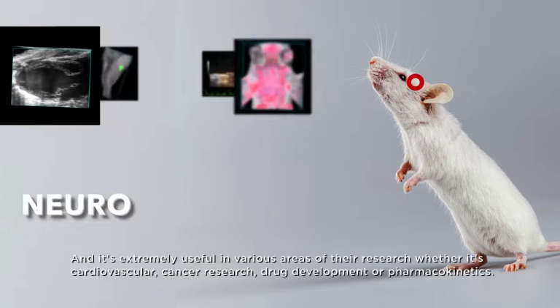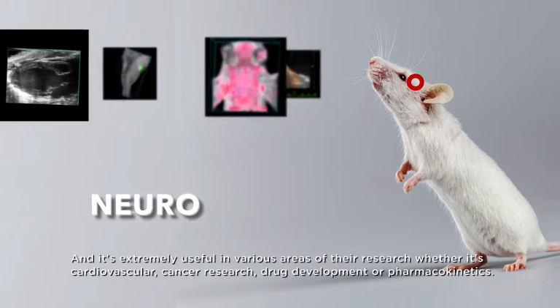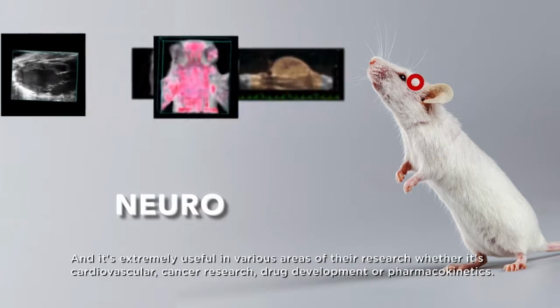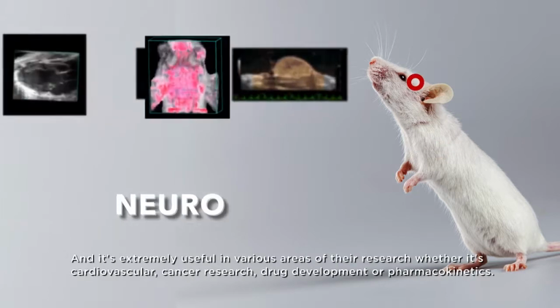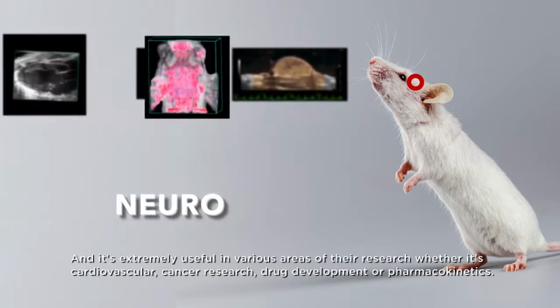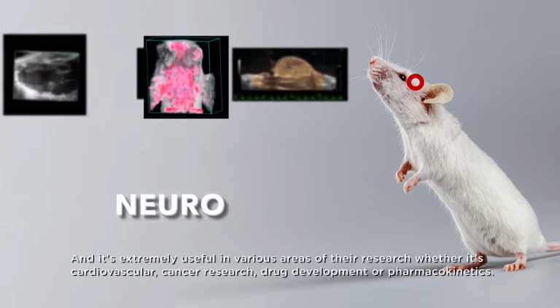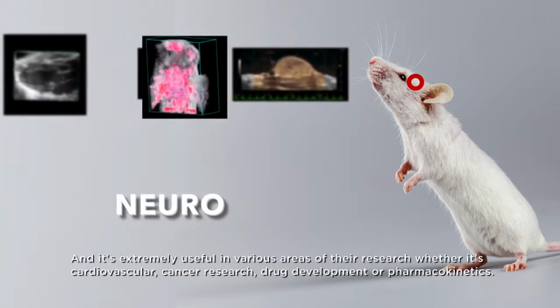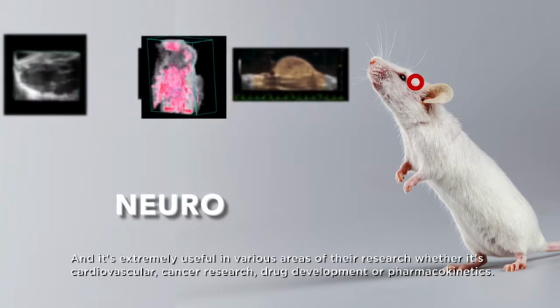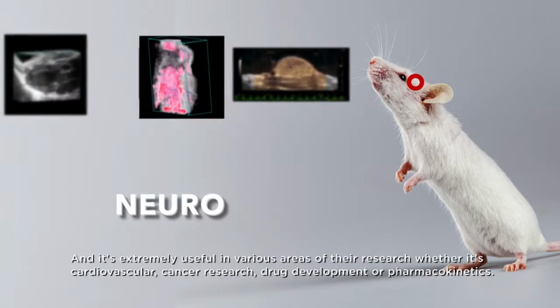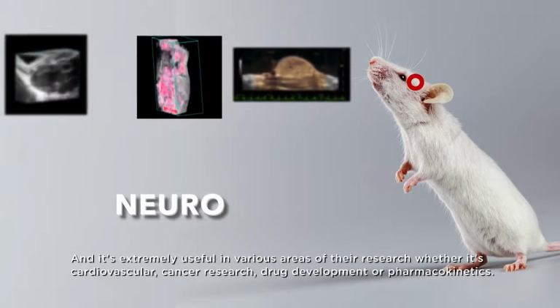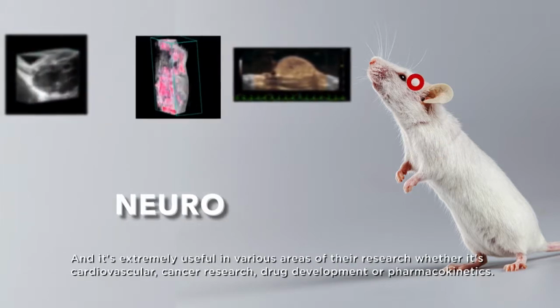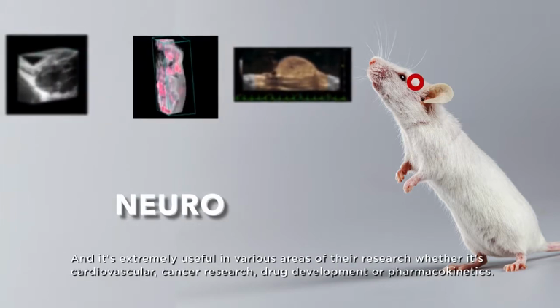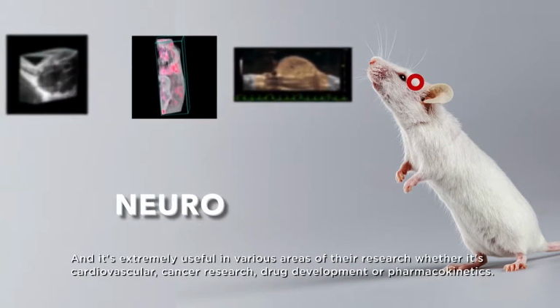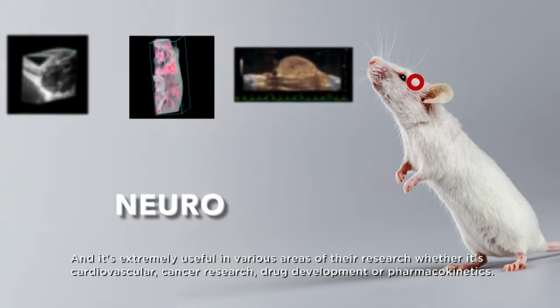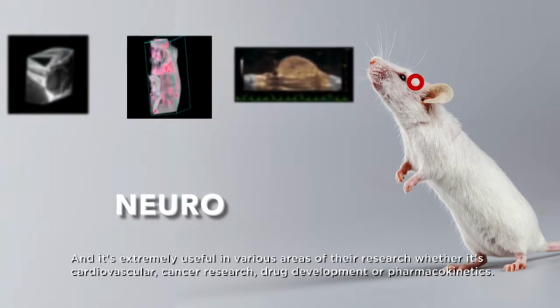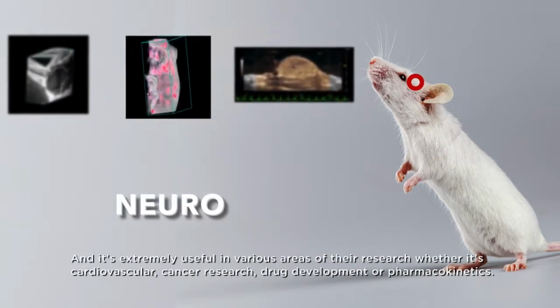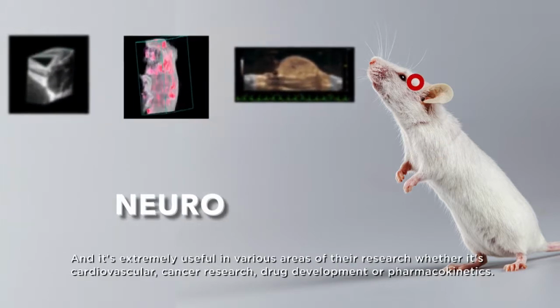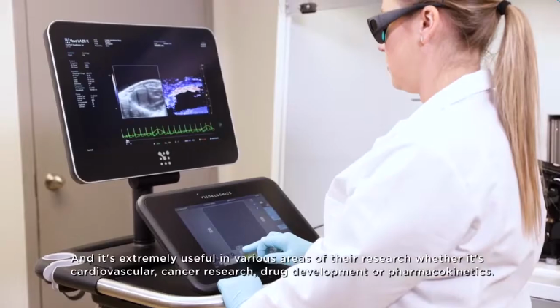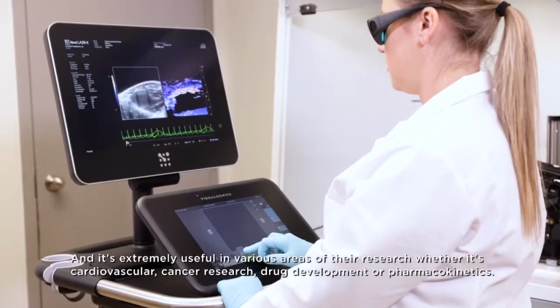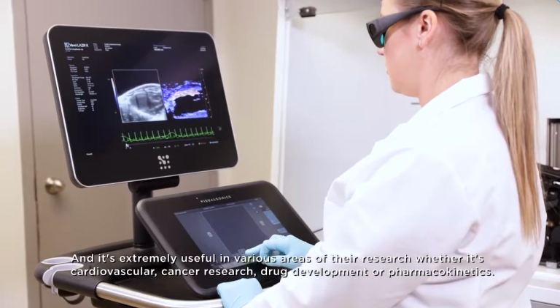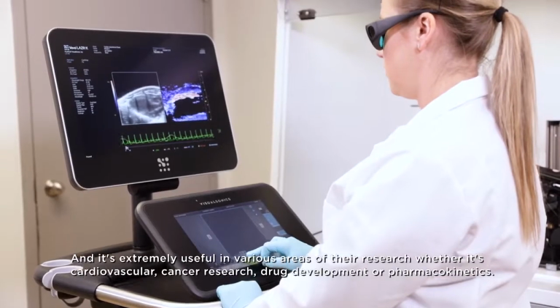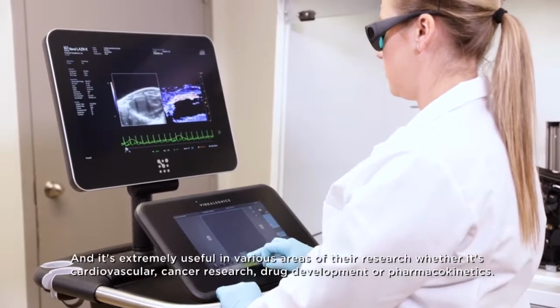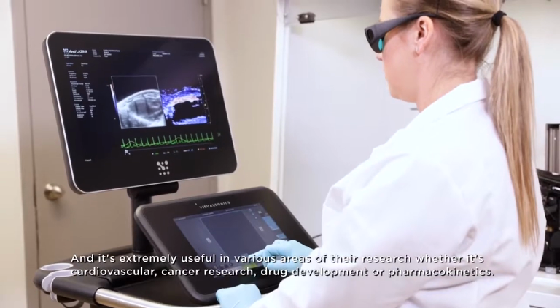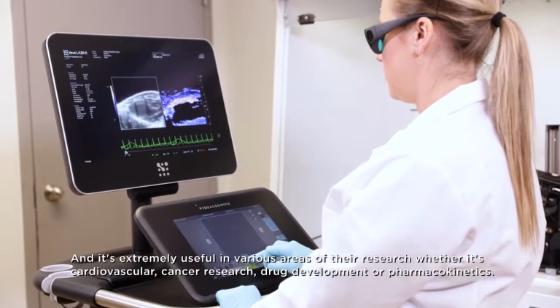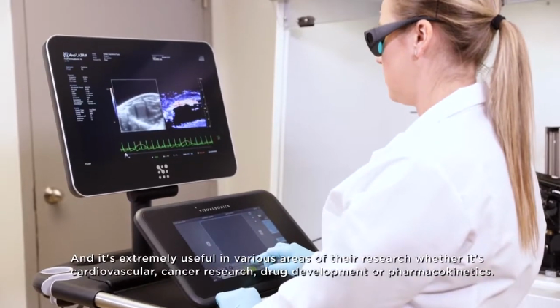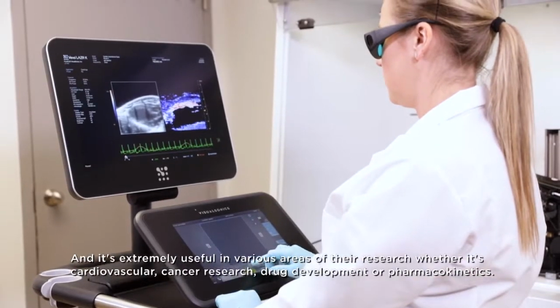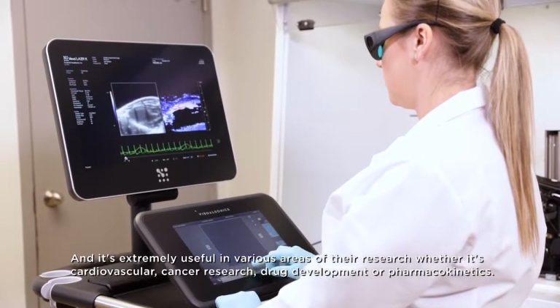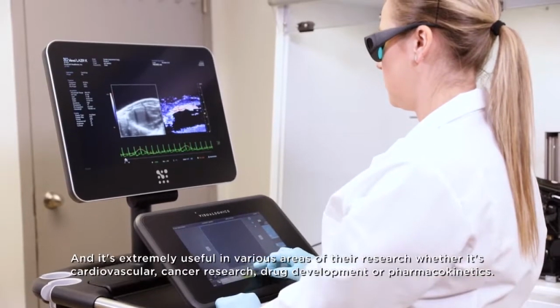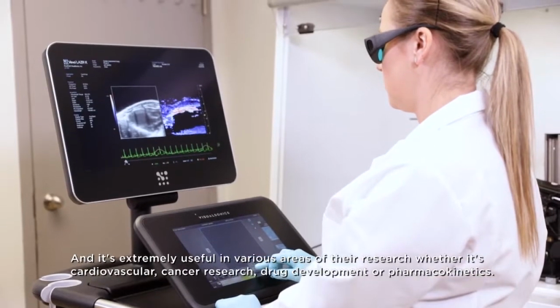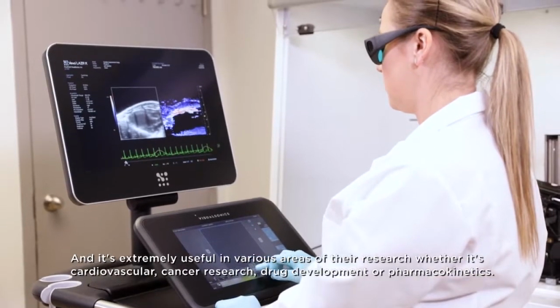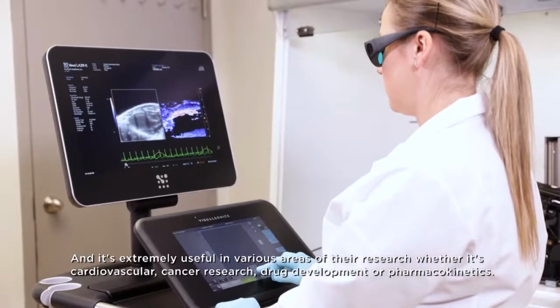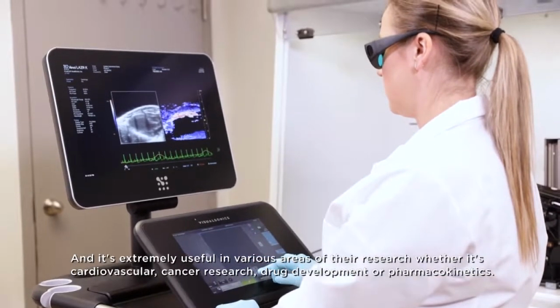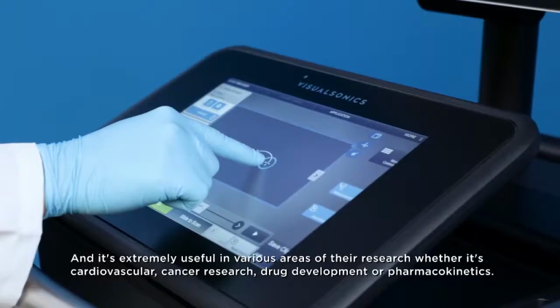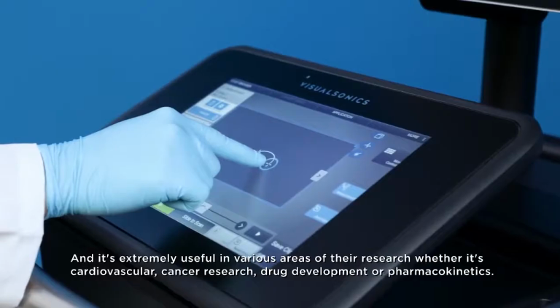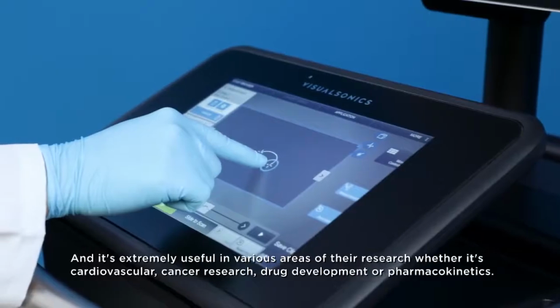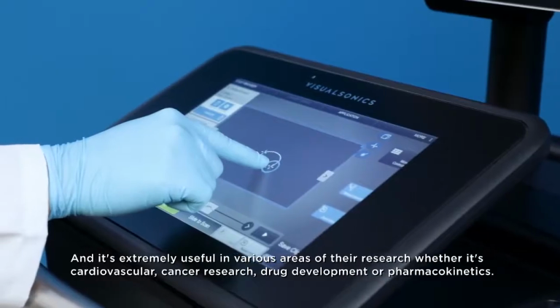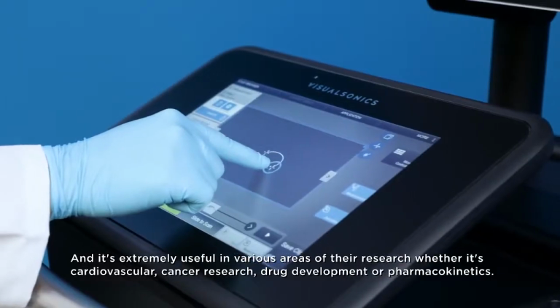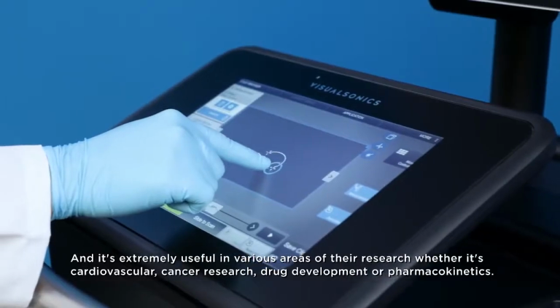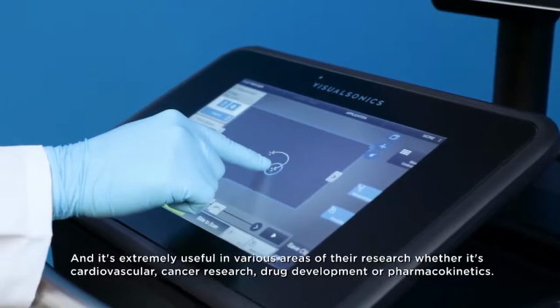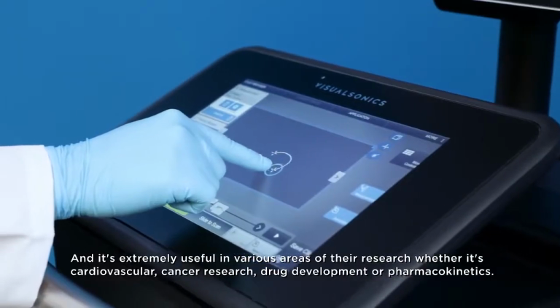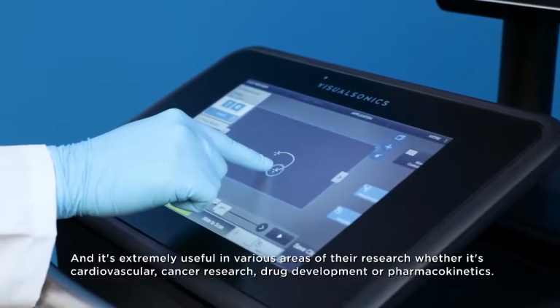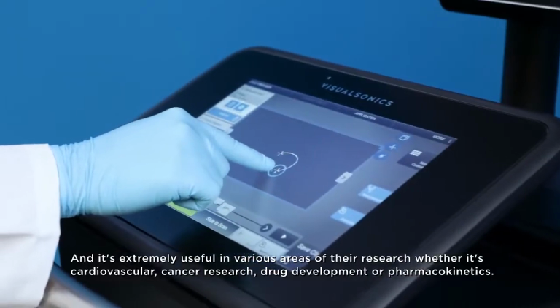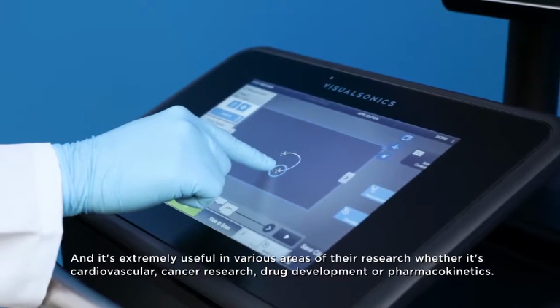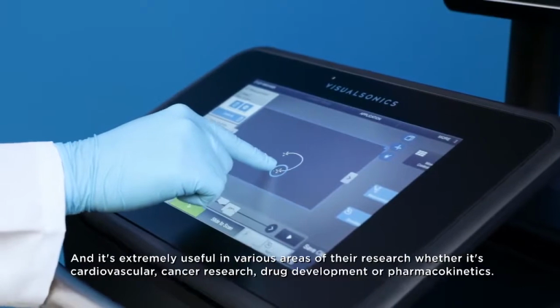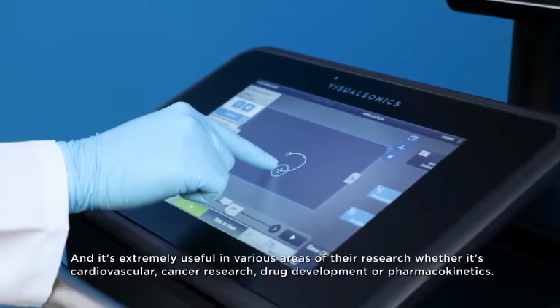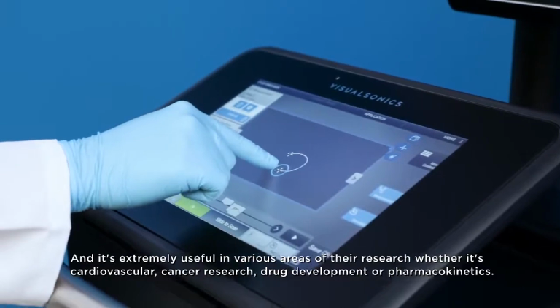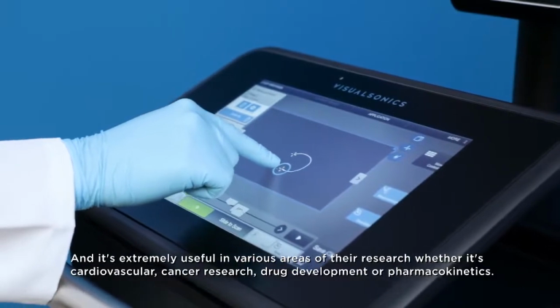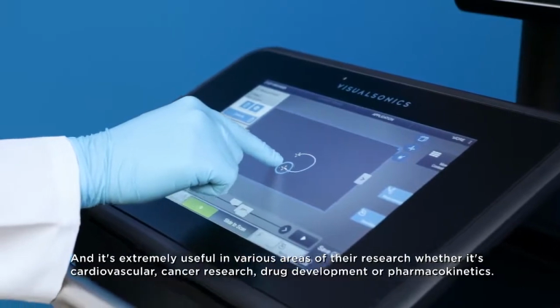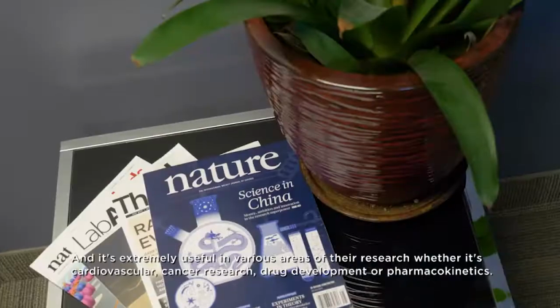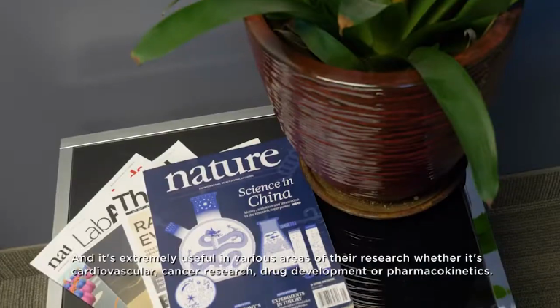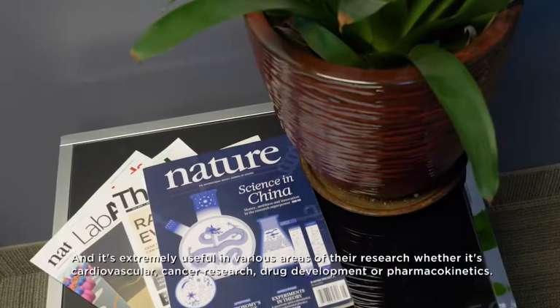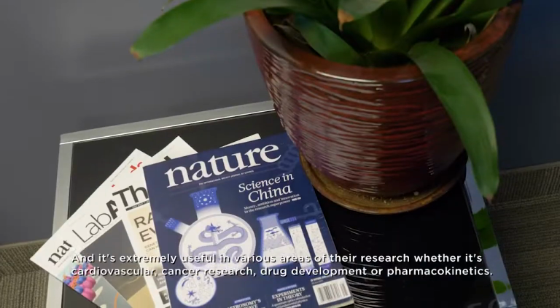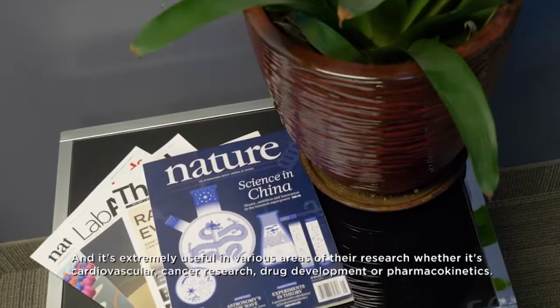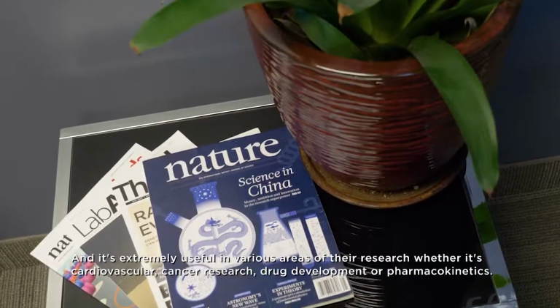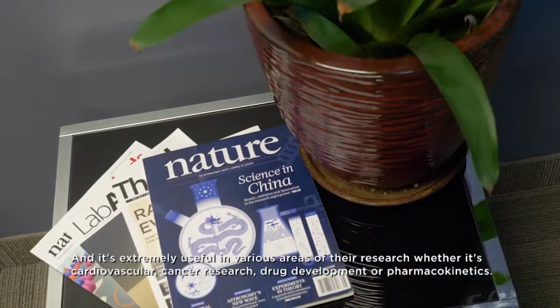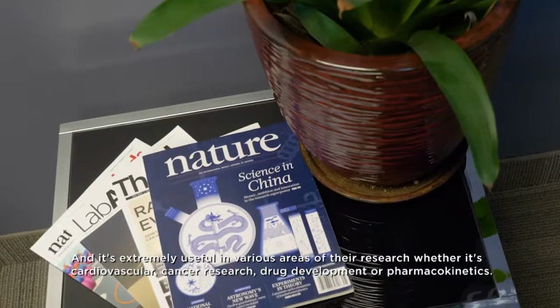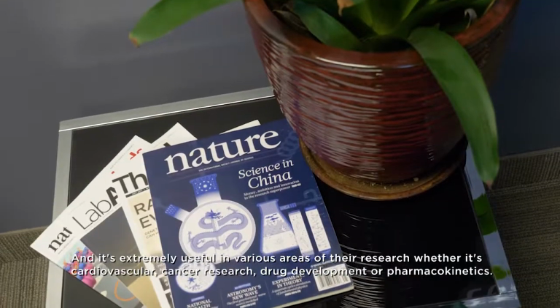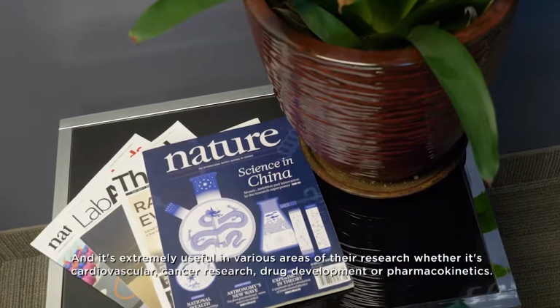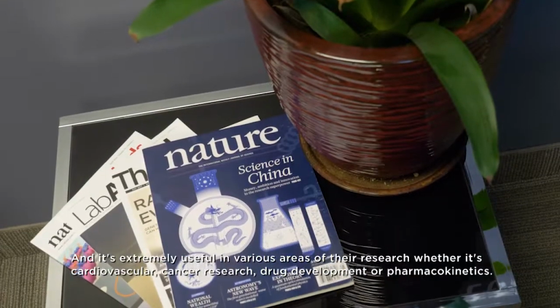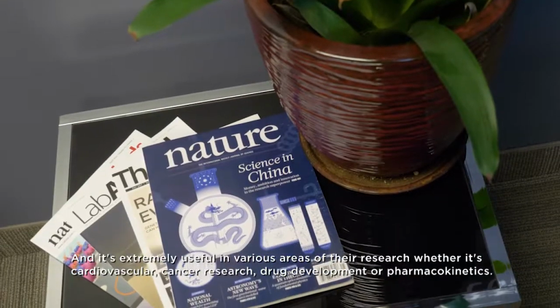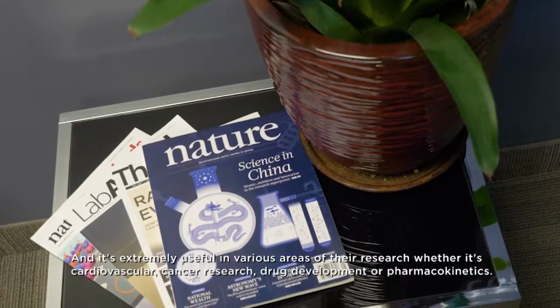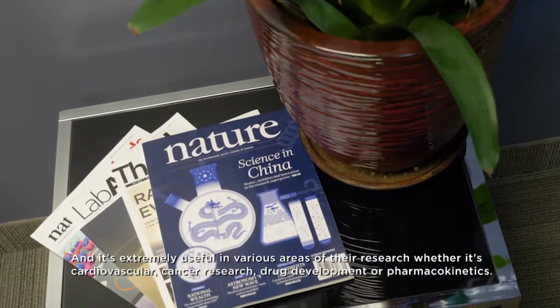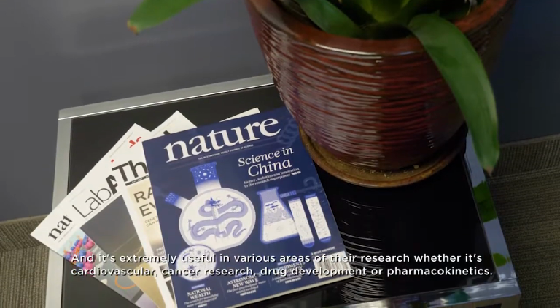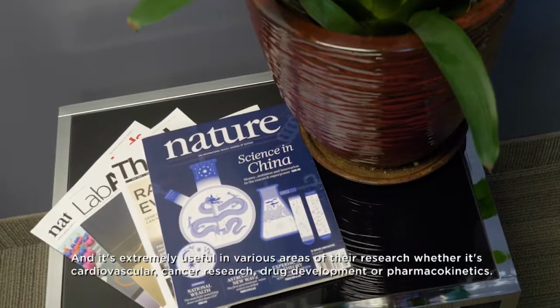It's extremely useful in various areas of research, whether it's cardiovascular or cancer research, drug development, or pharmacokinetics.